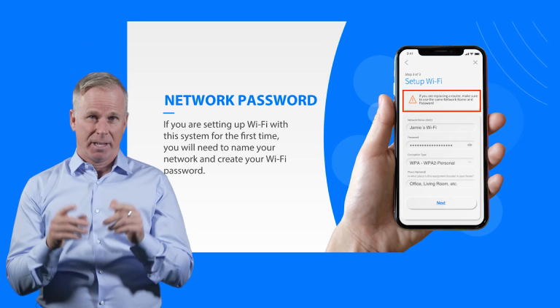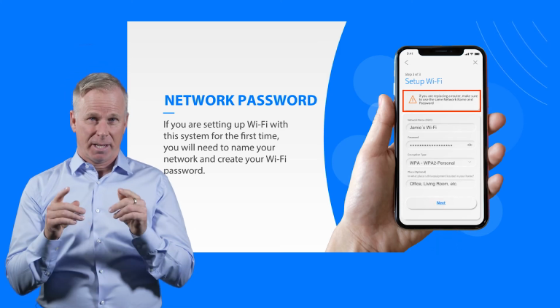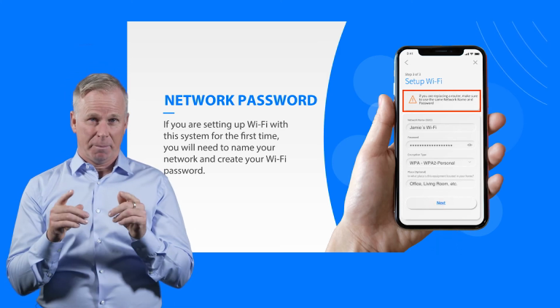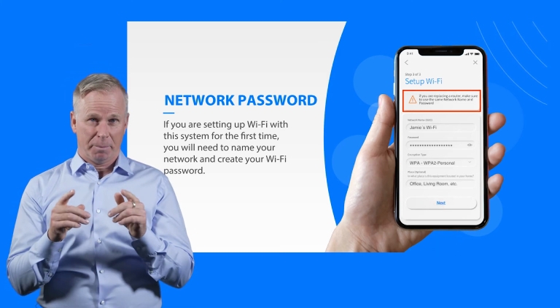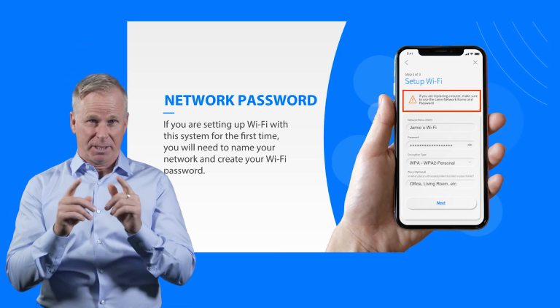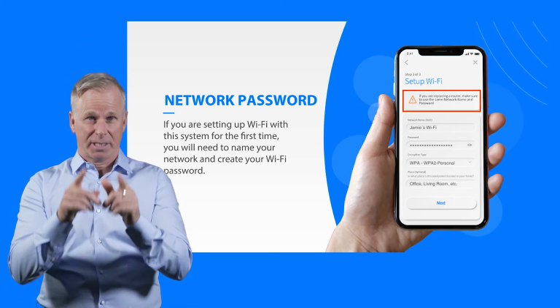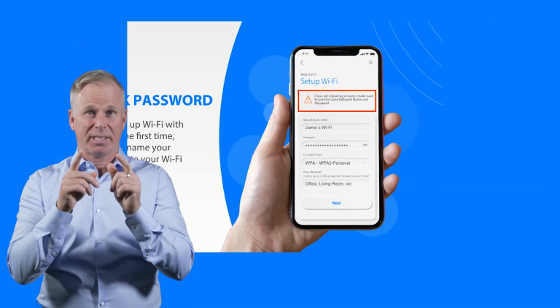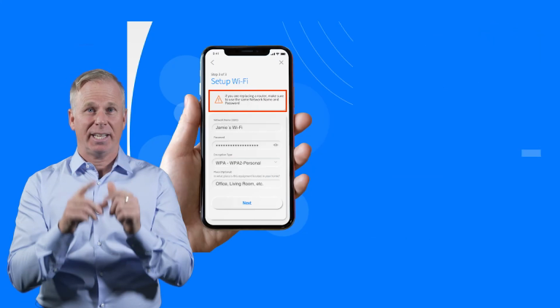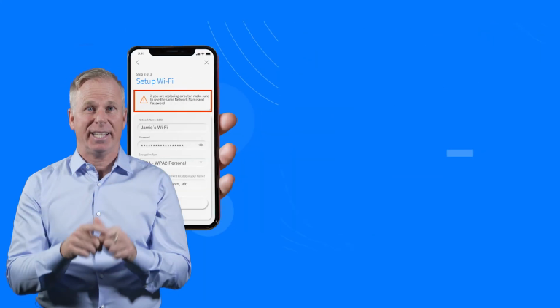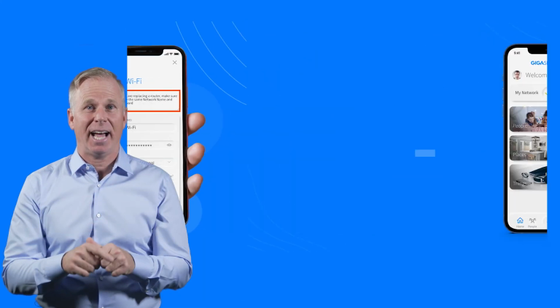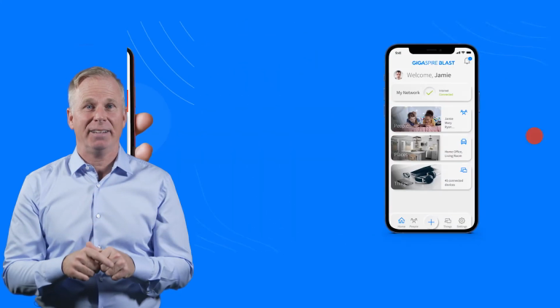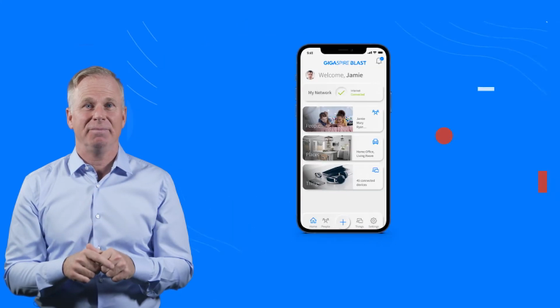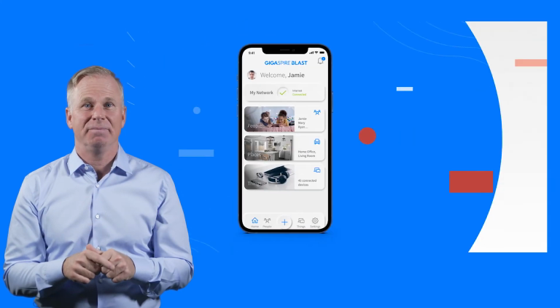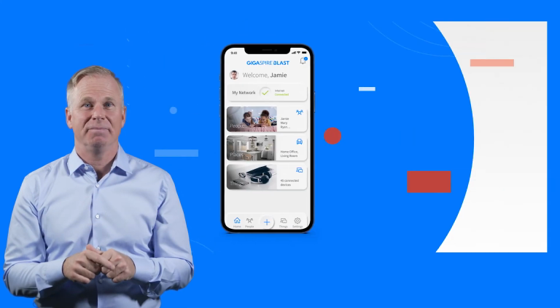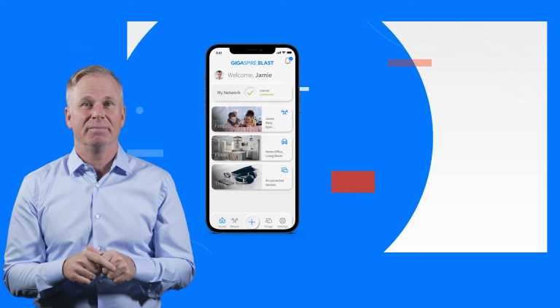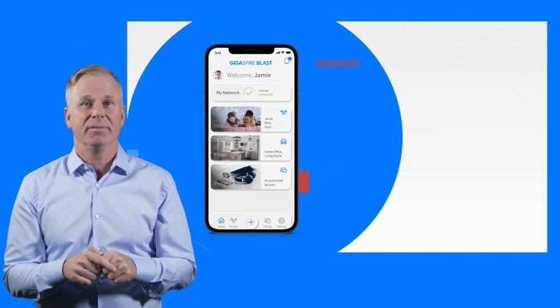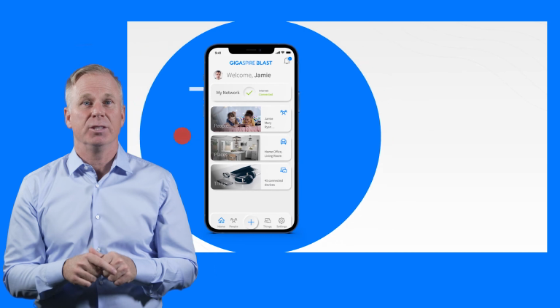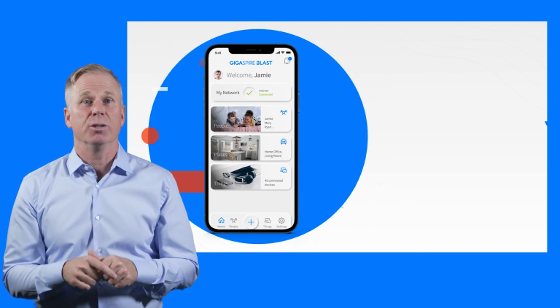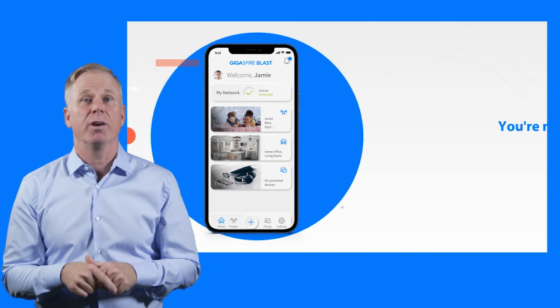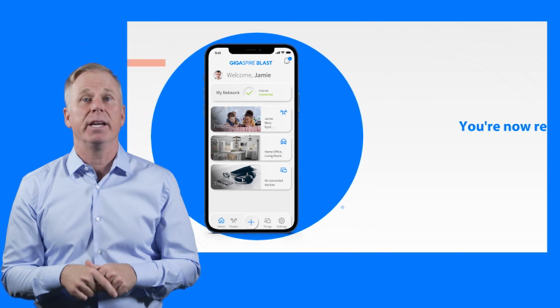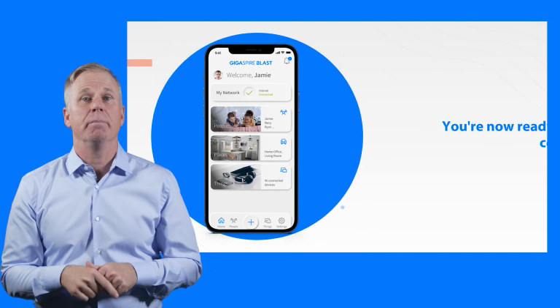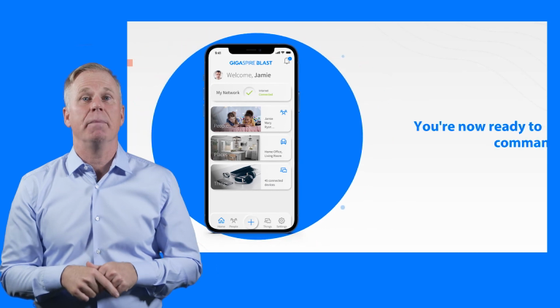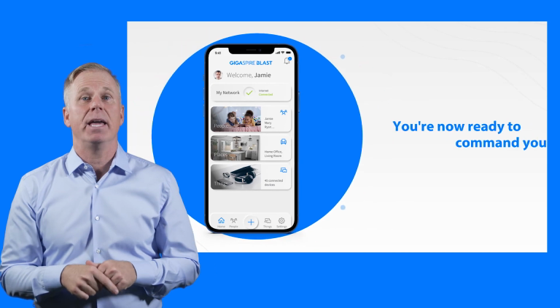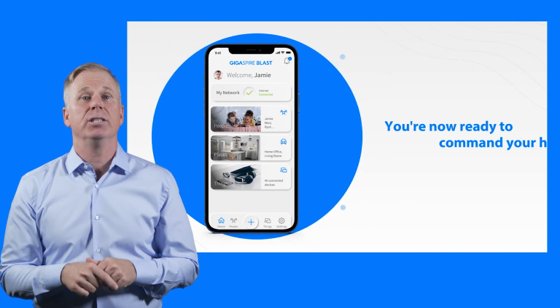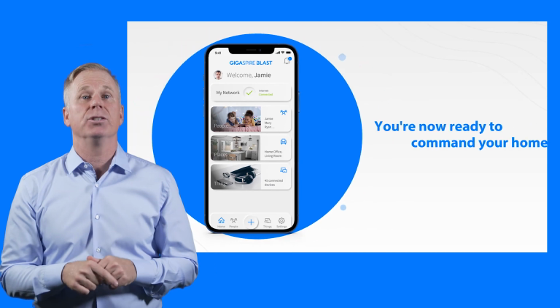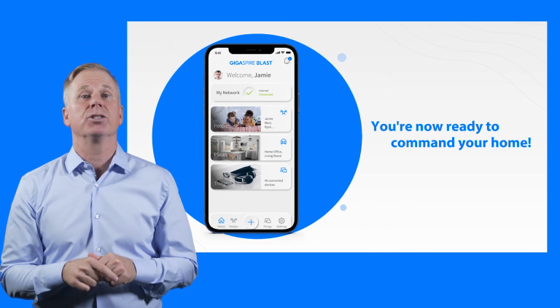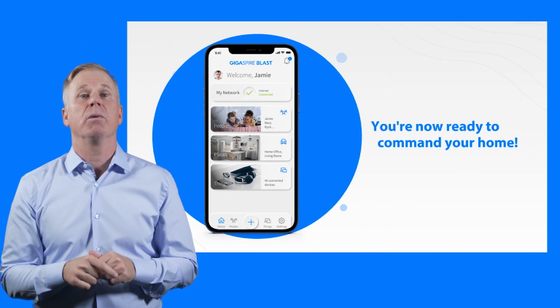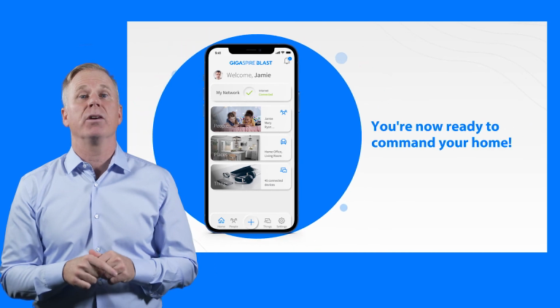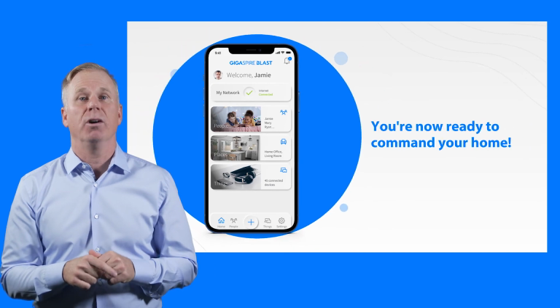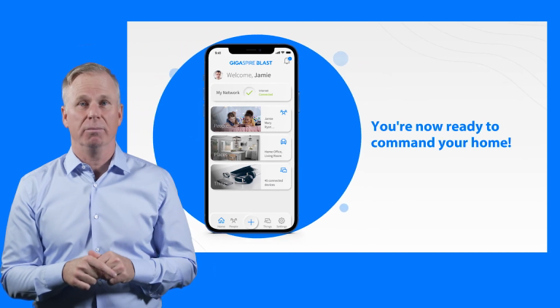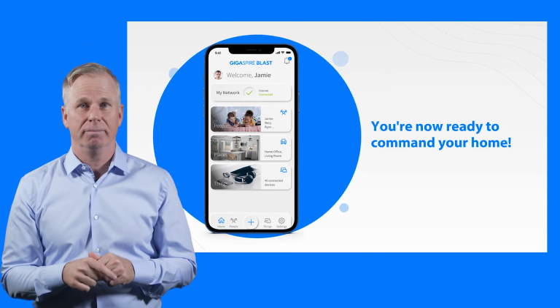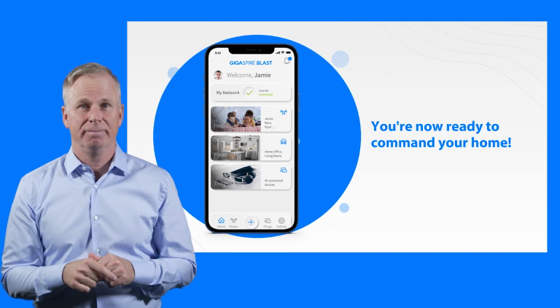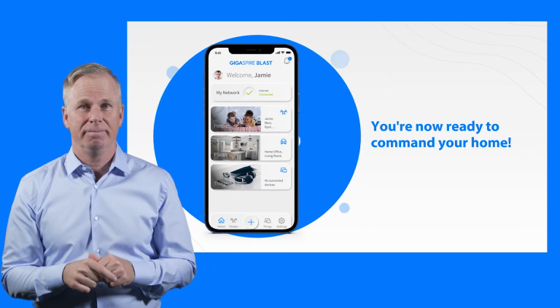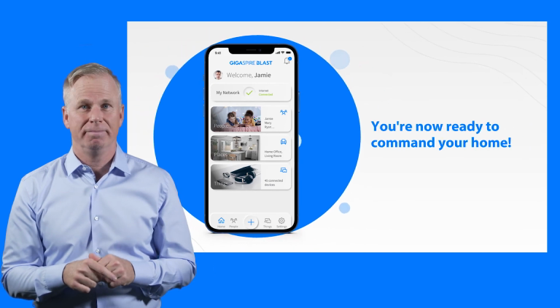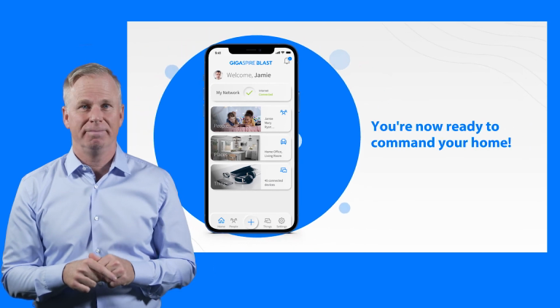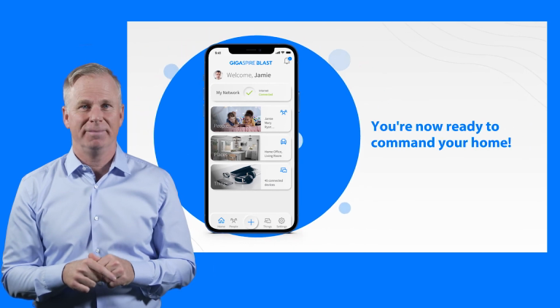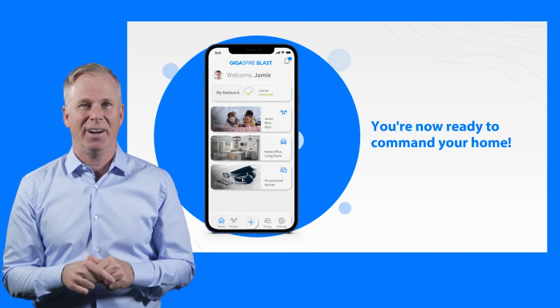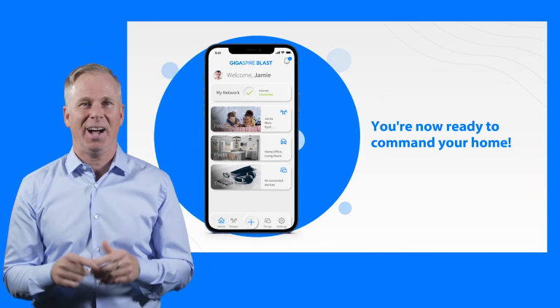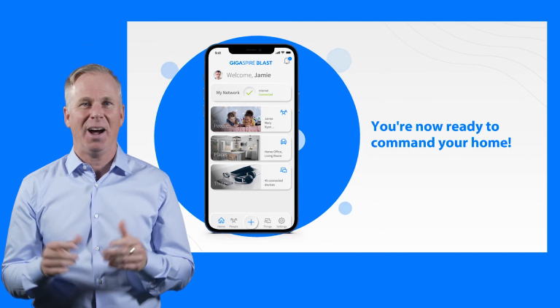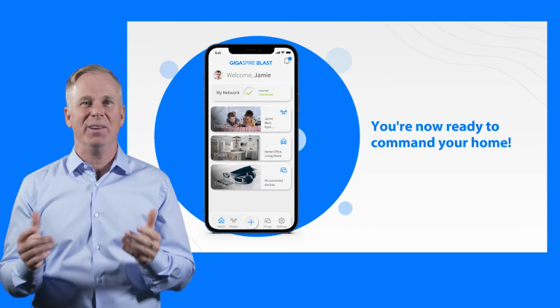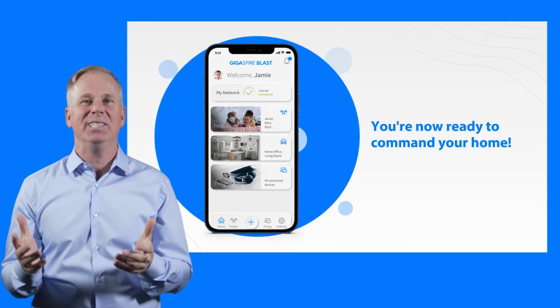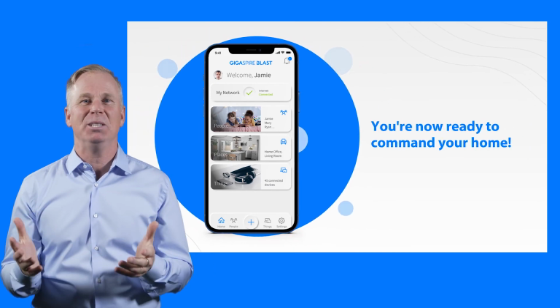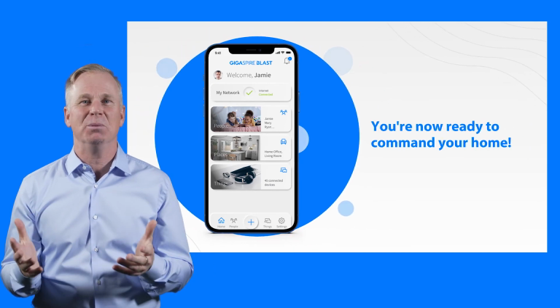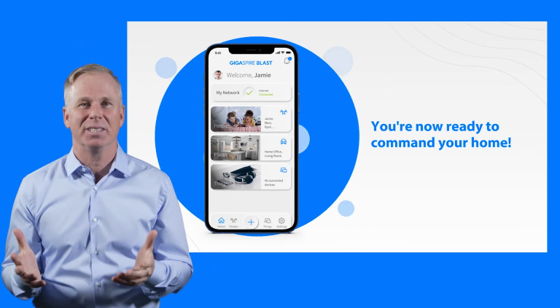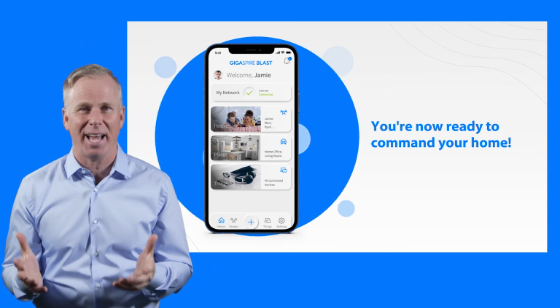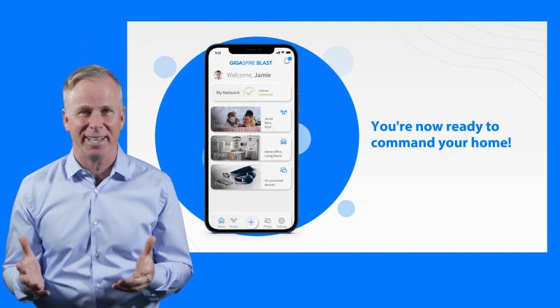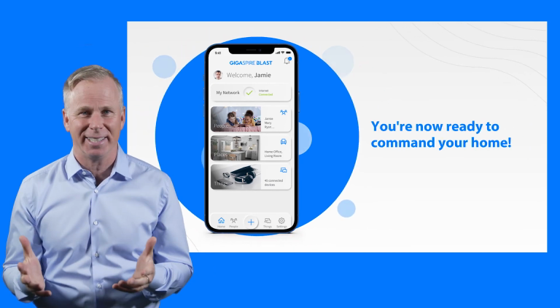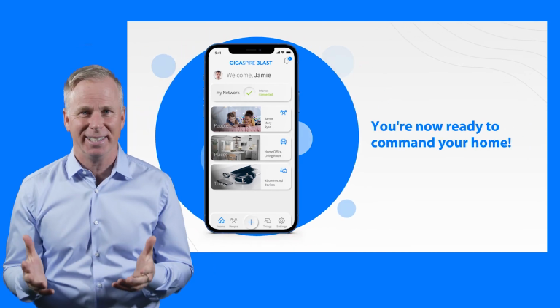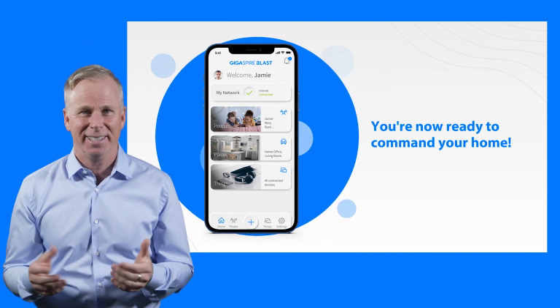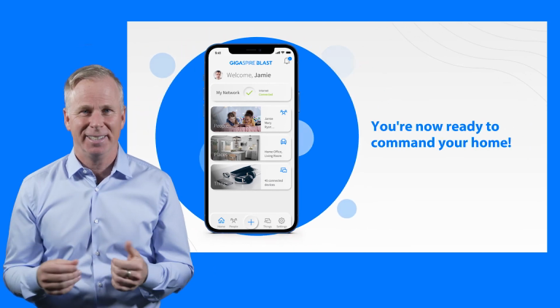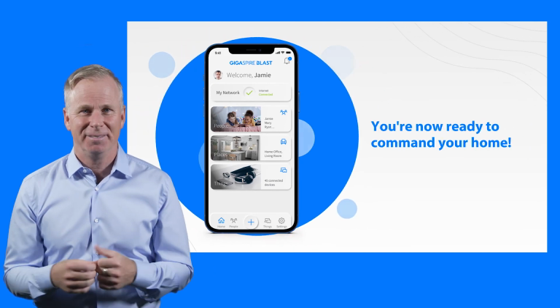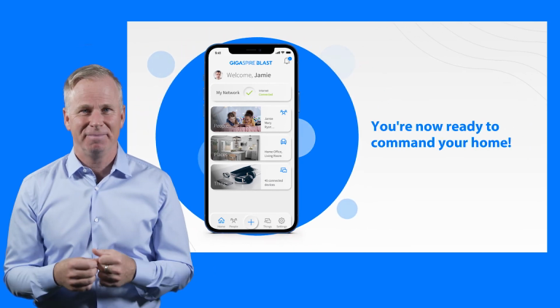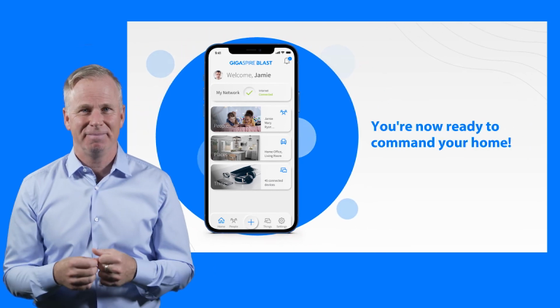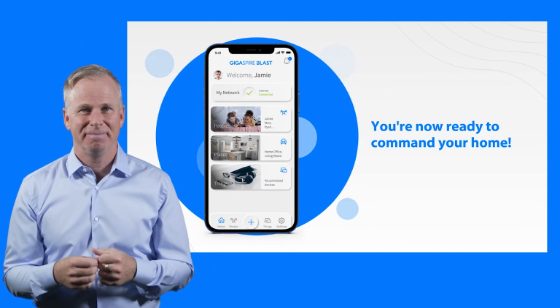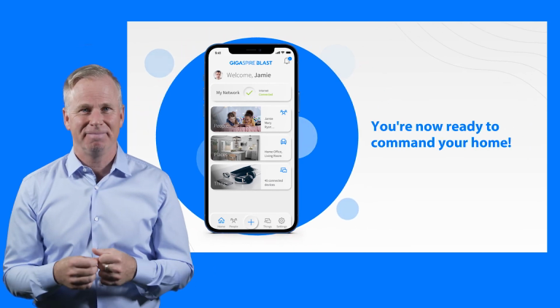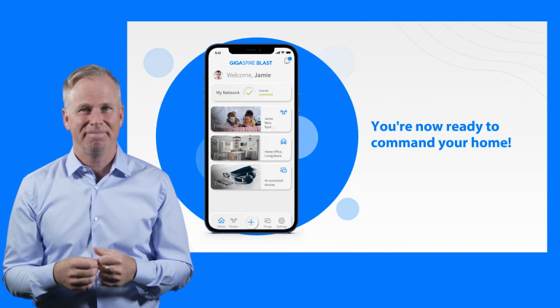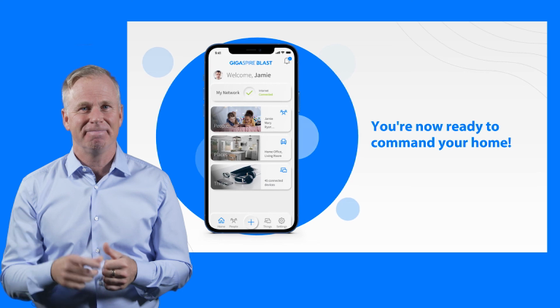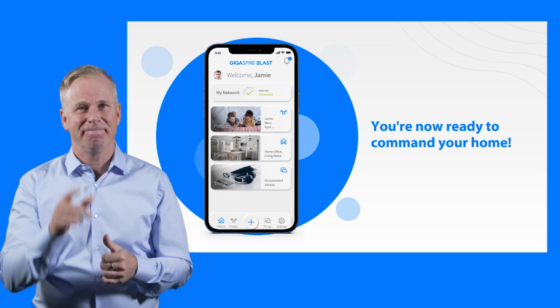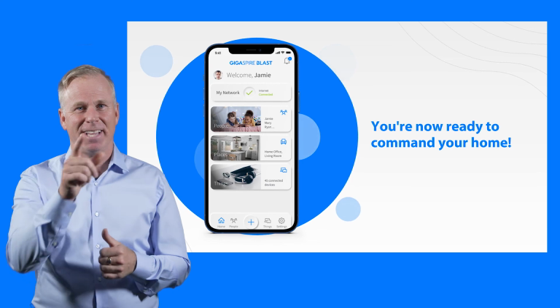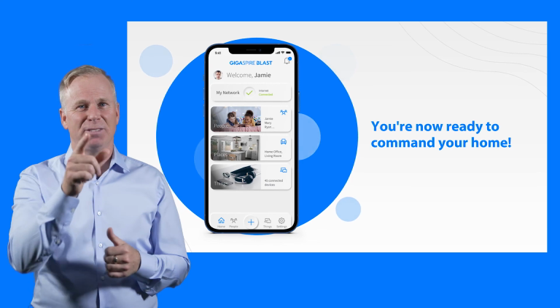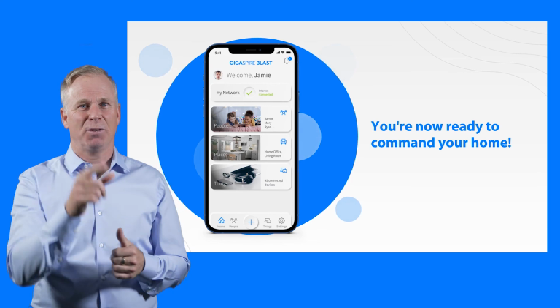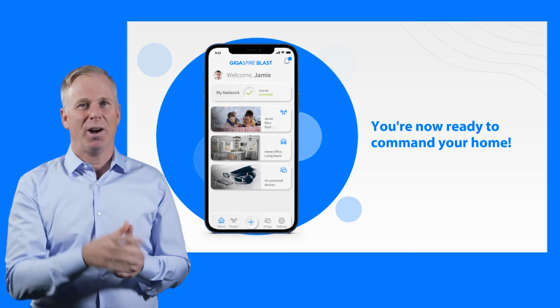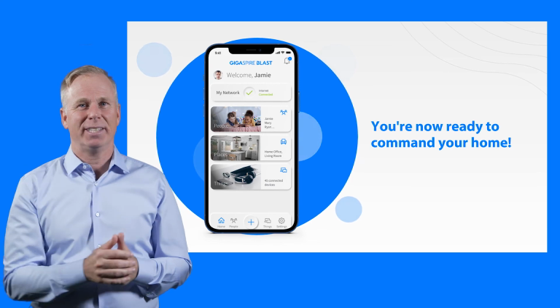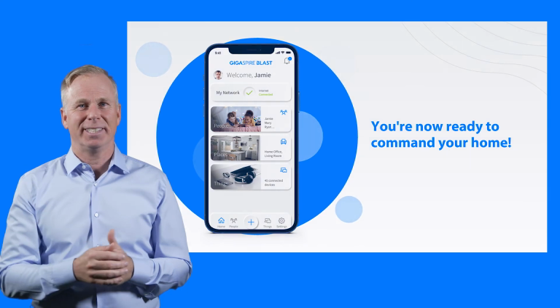But just like that, you're ready to manage your smart home. Now, how easy was that? Thanks for watching.